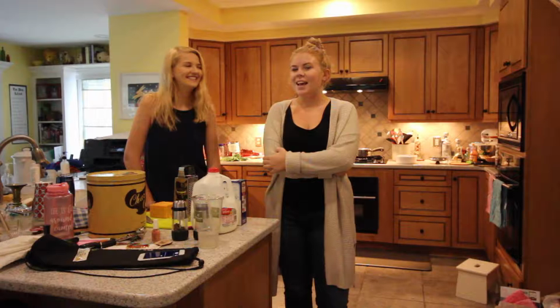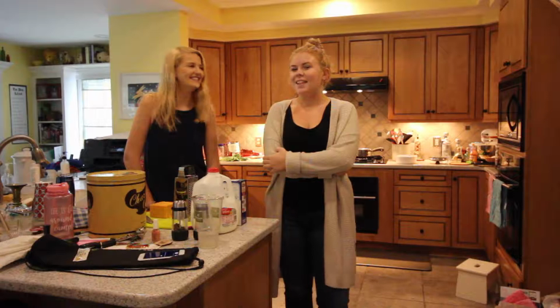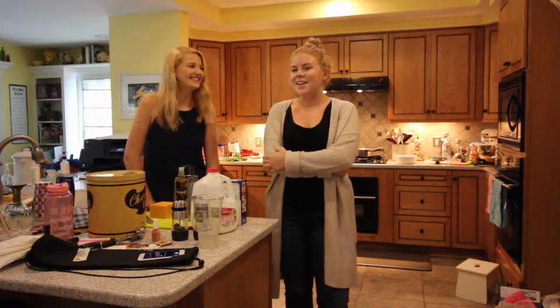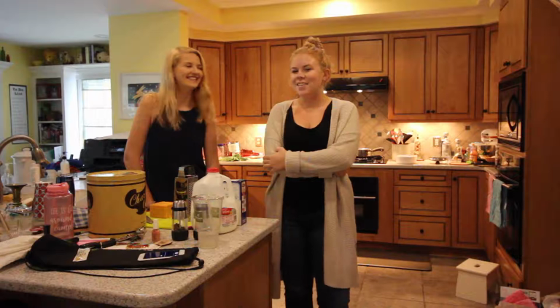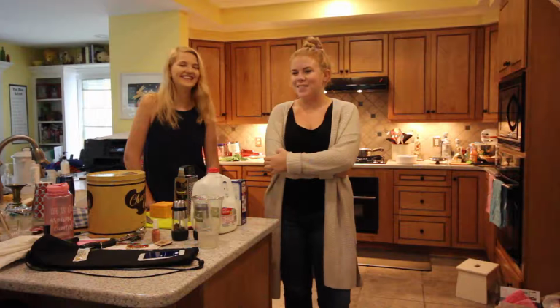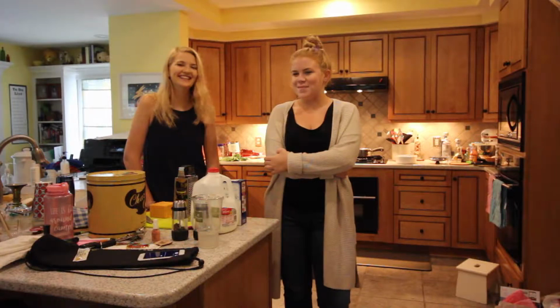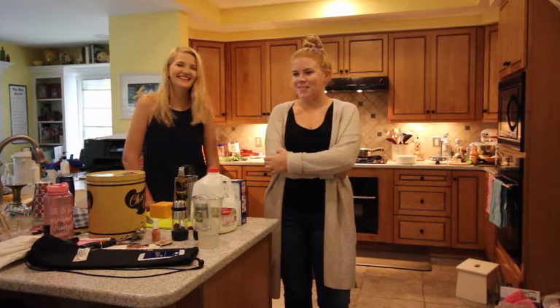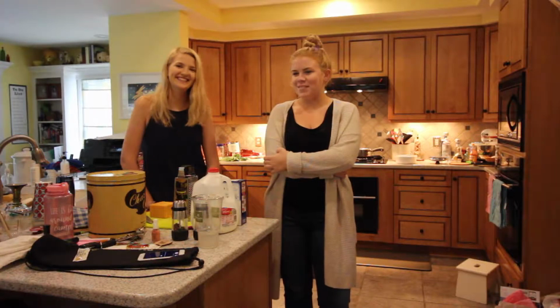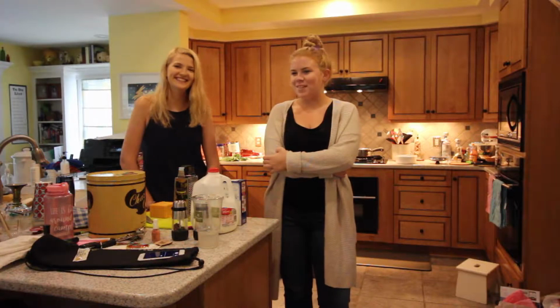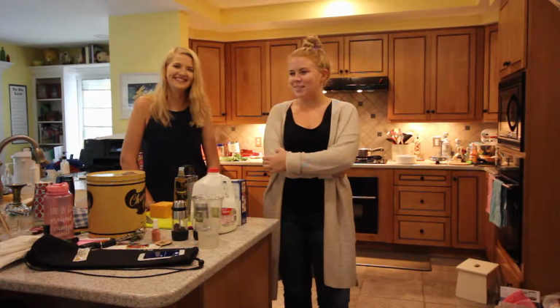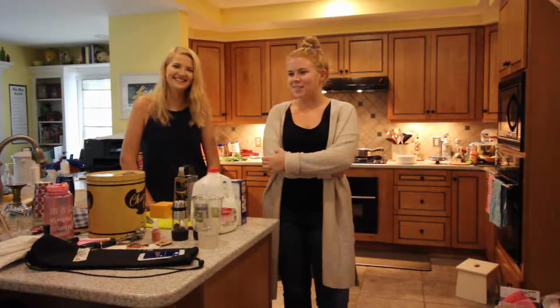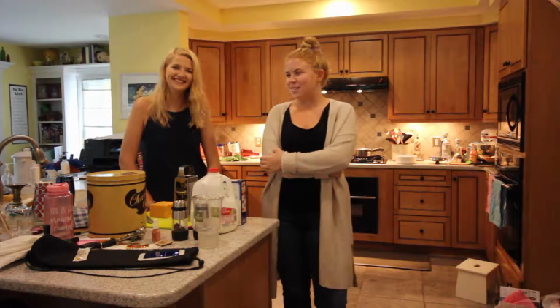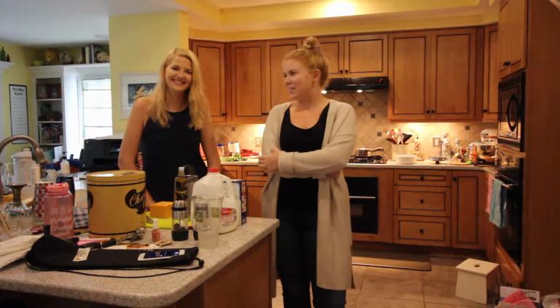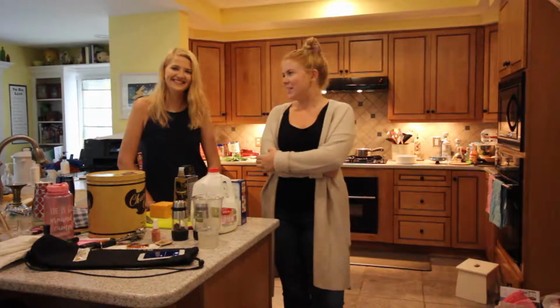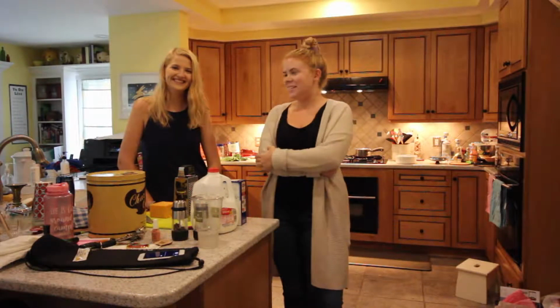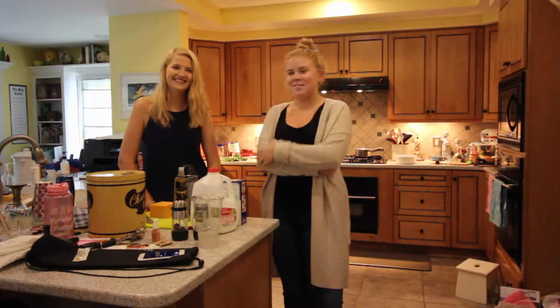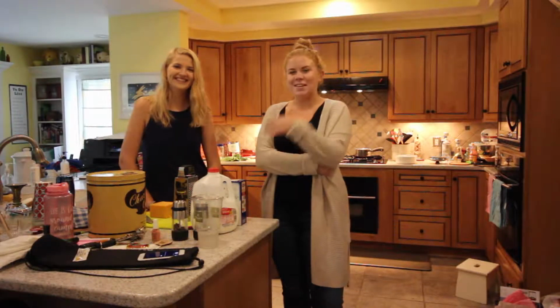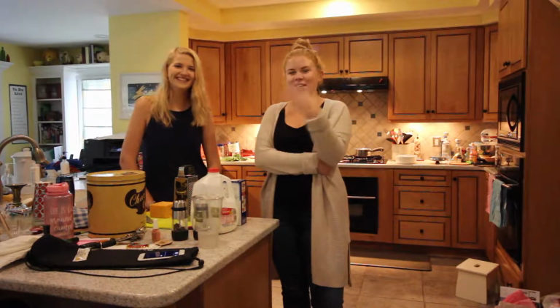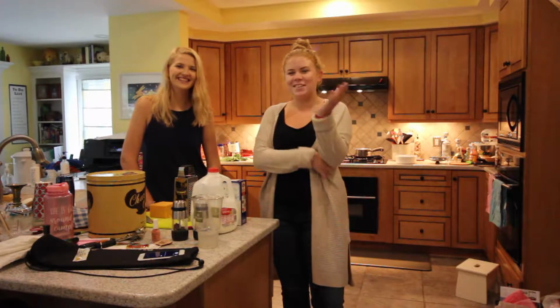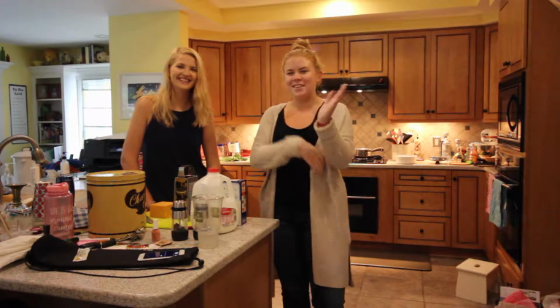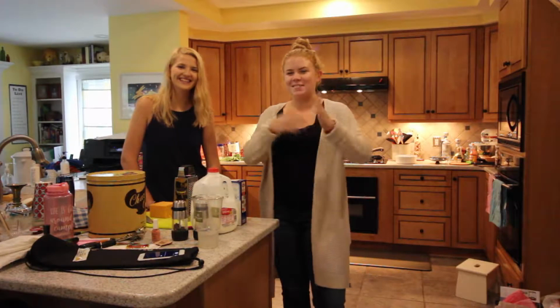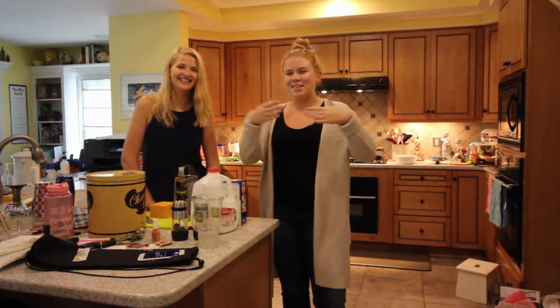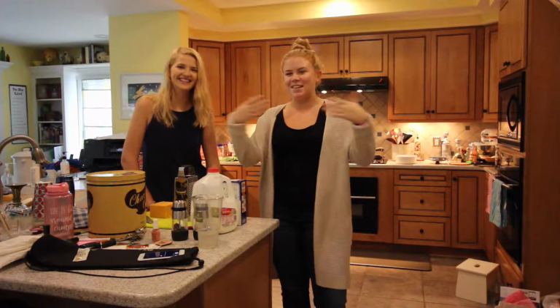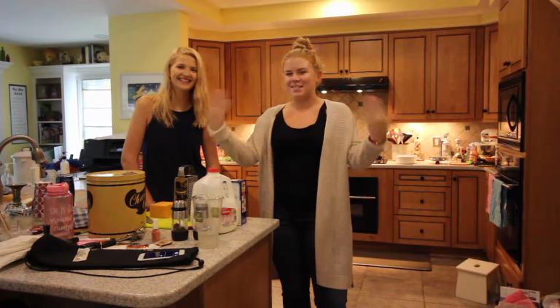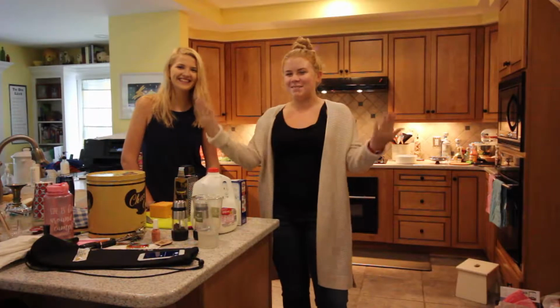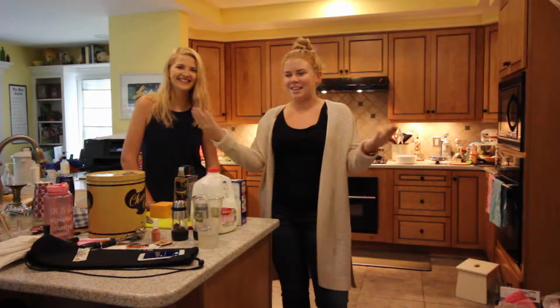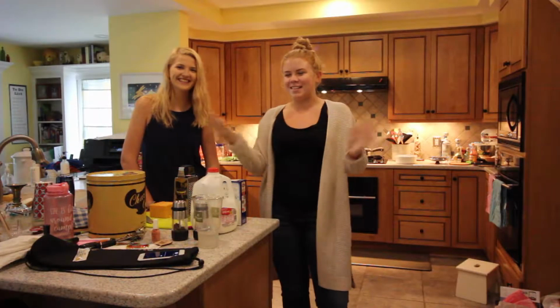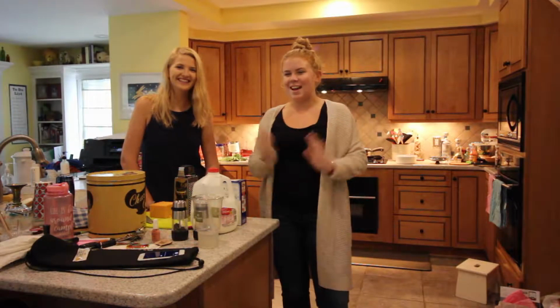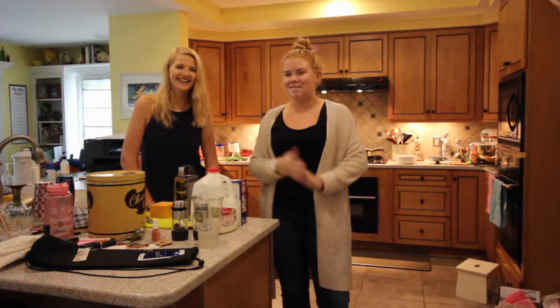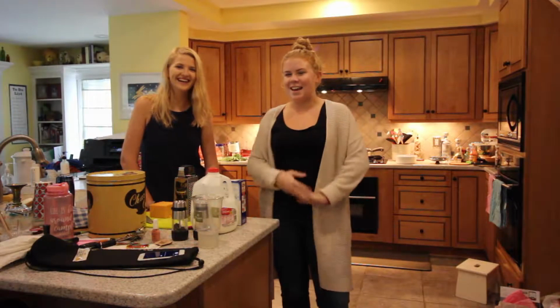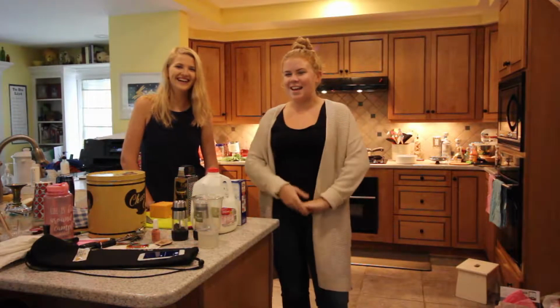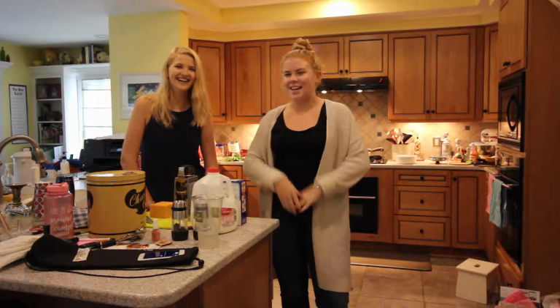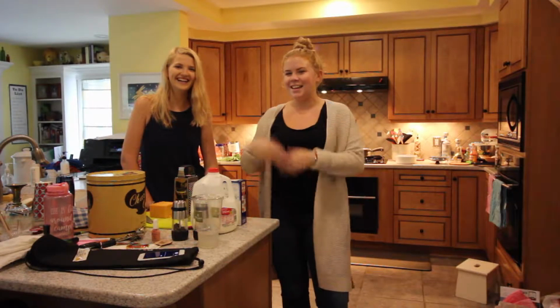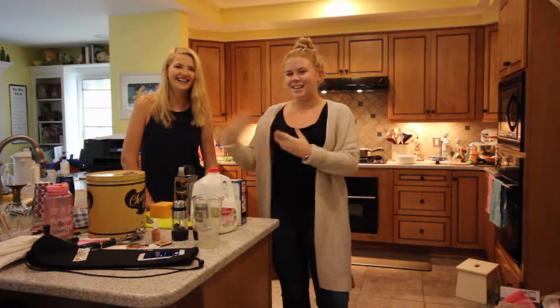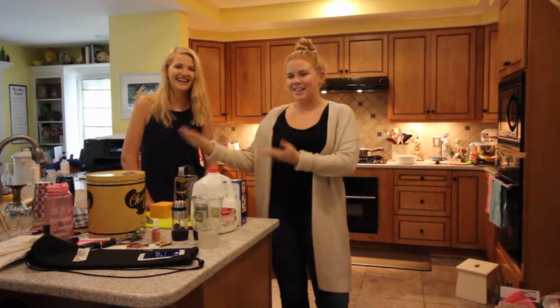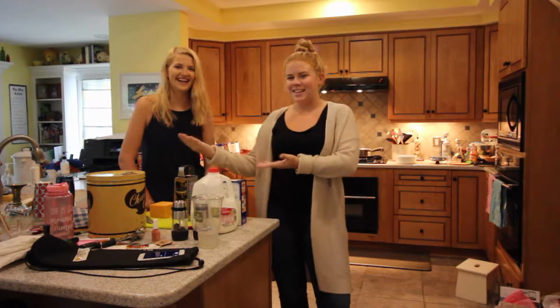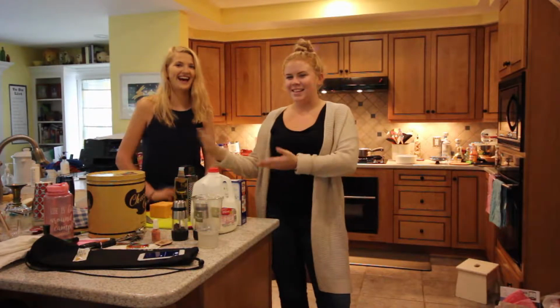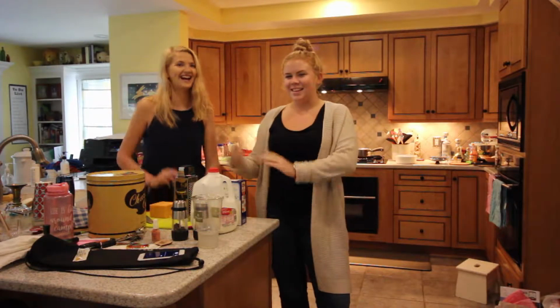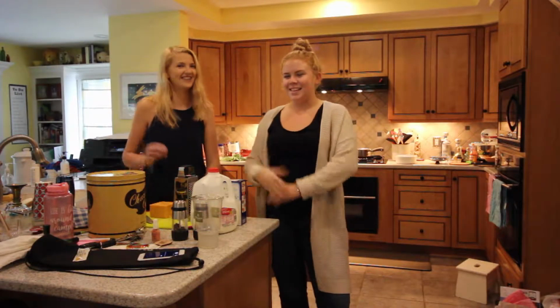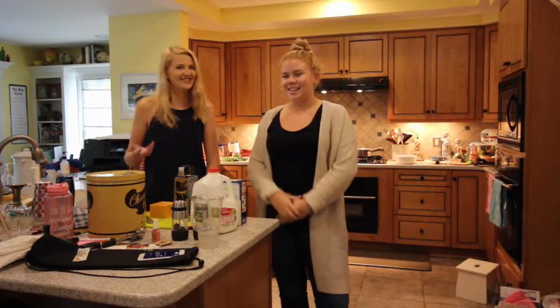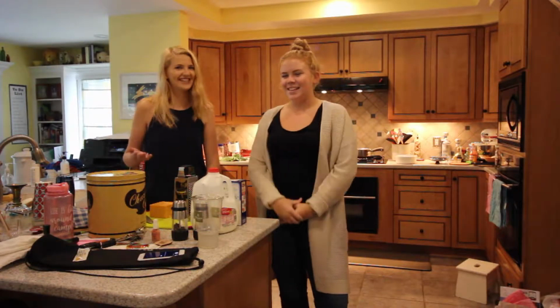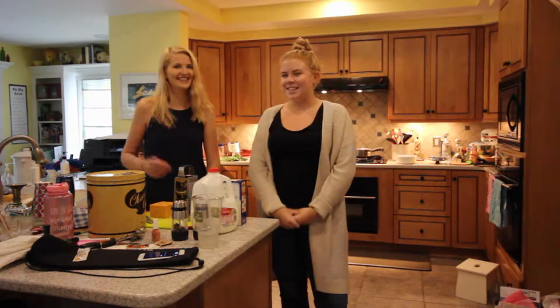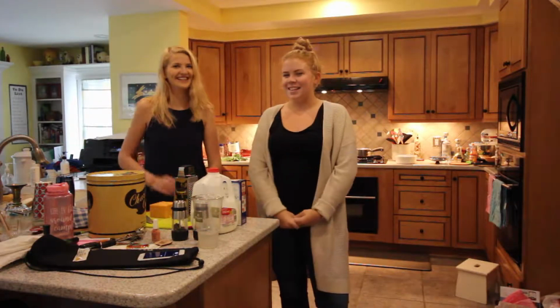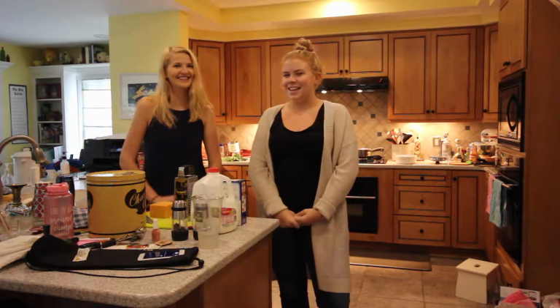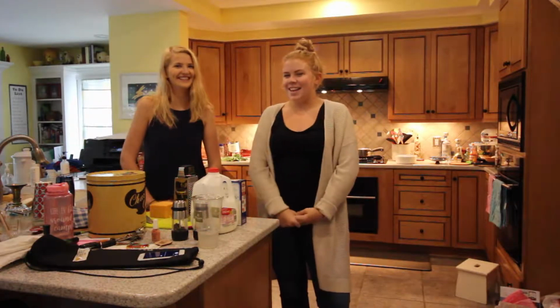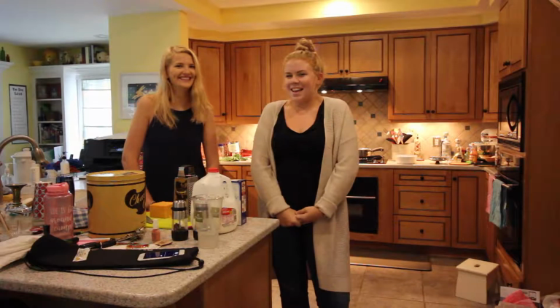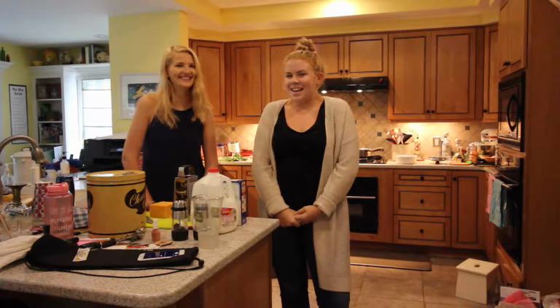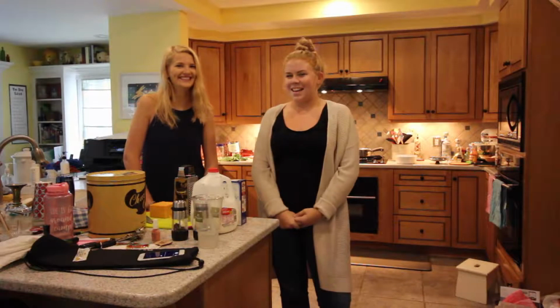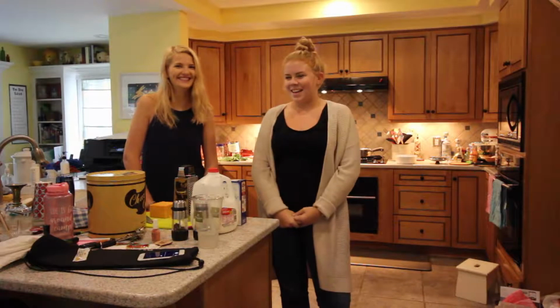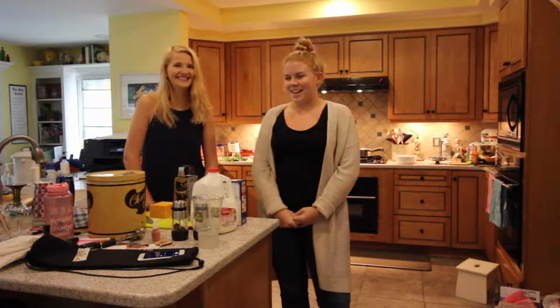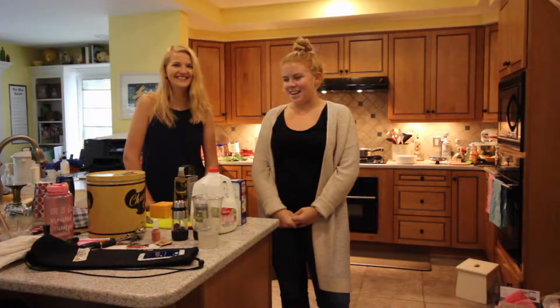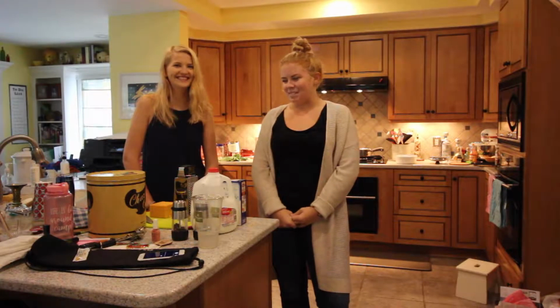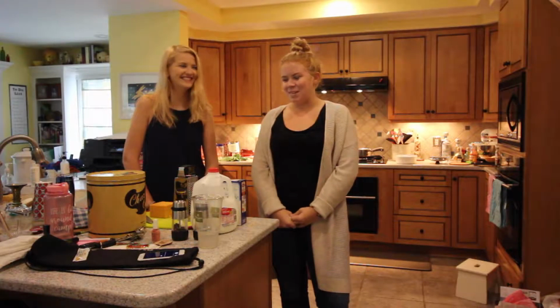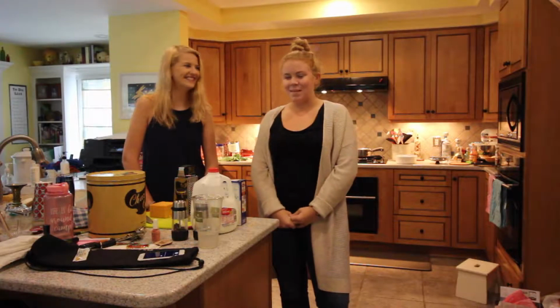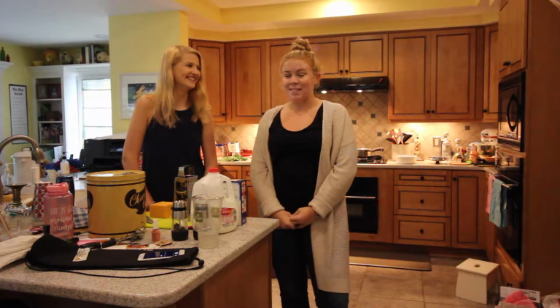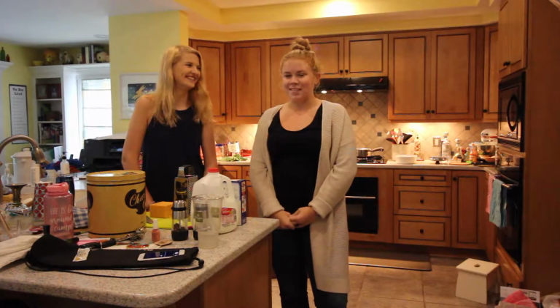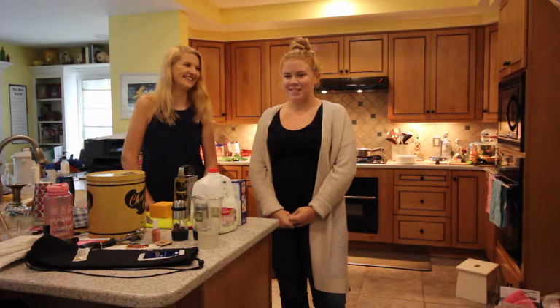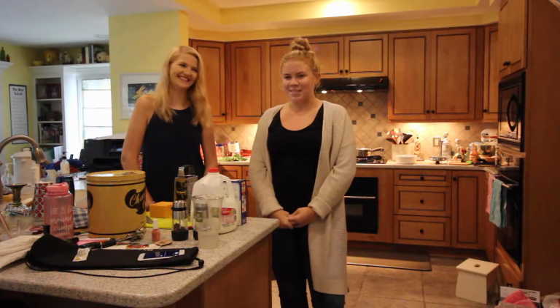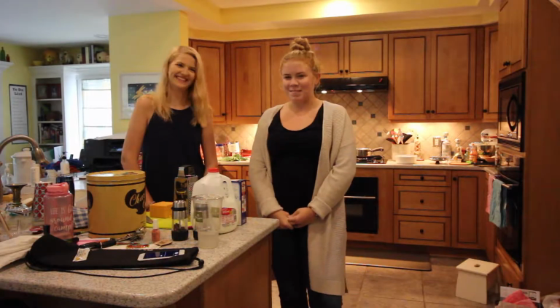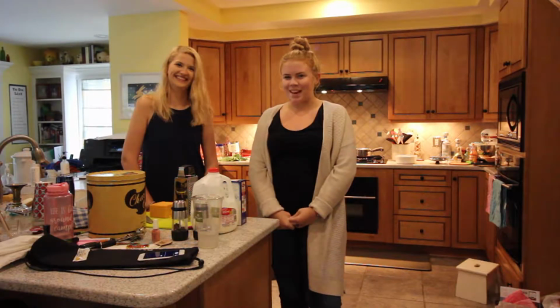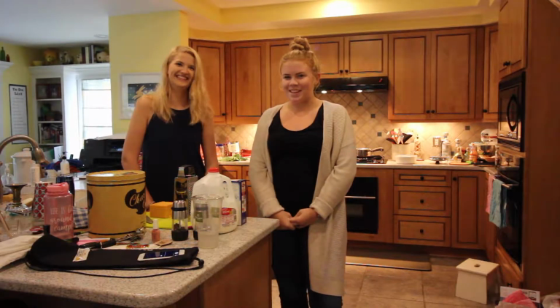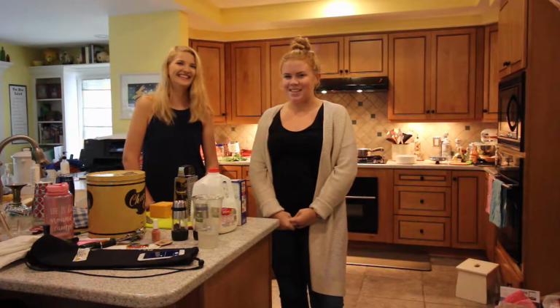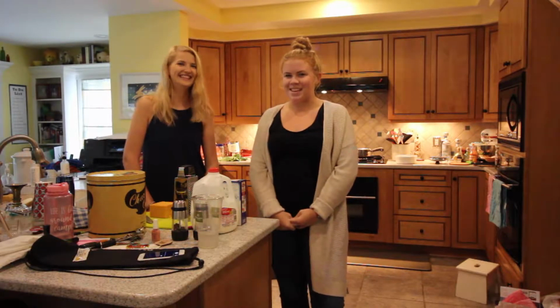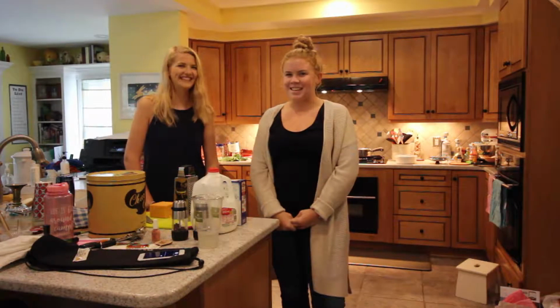Hello and welcome to Smart Girls Smart Recipes. I'm Maggie. And I'm Jillian. And we're about to cook some mac and cheese.